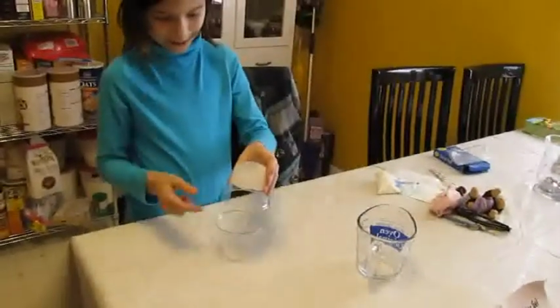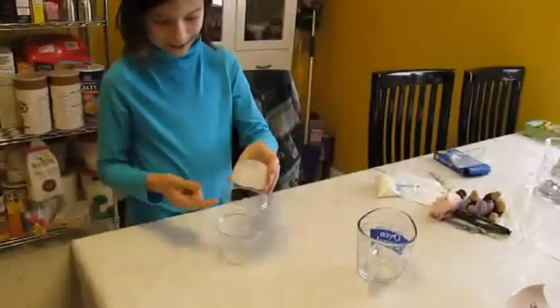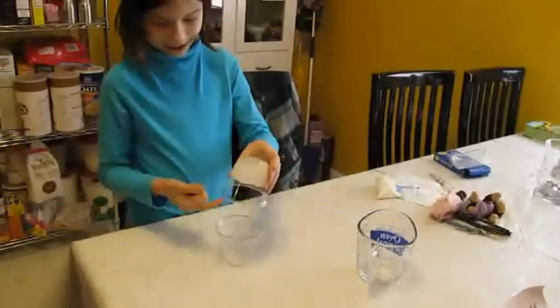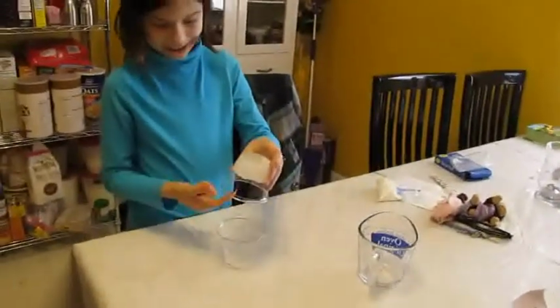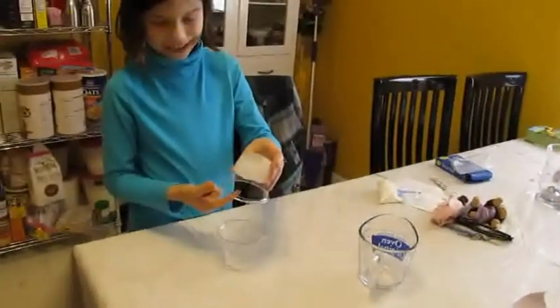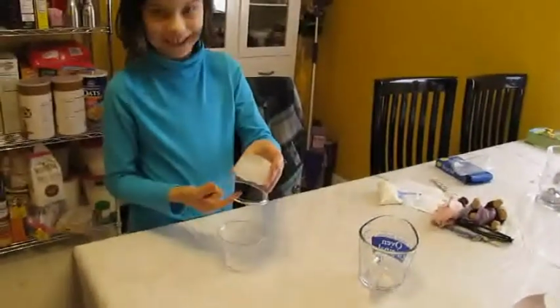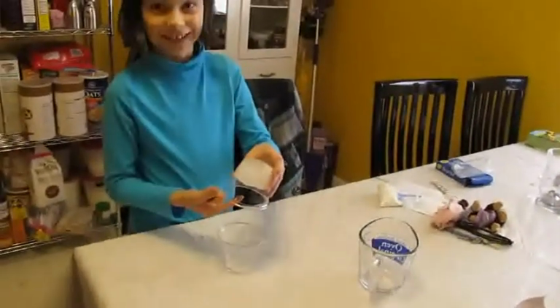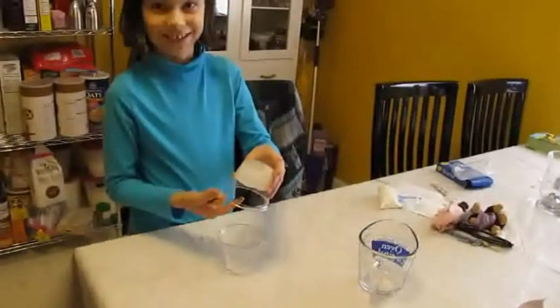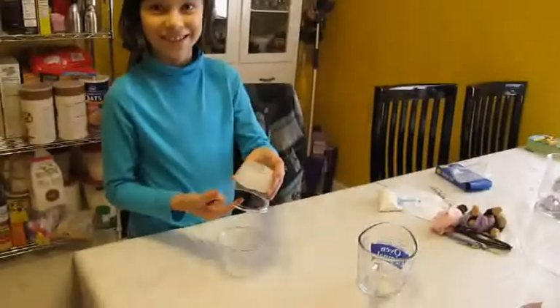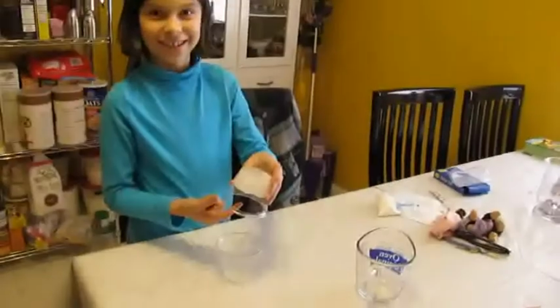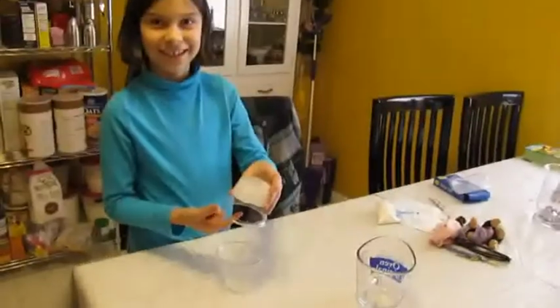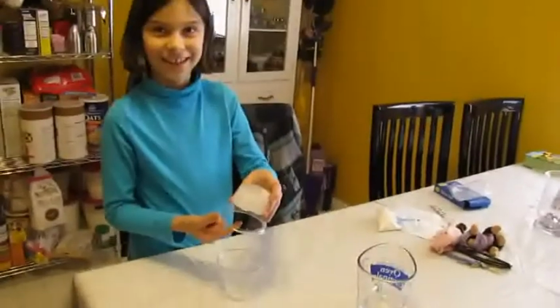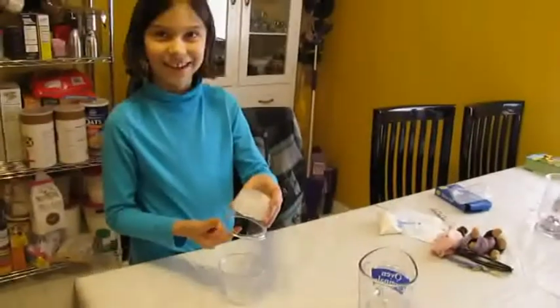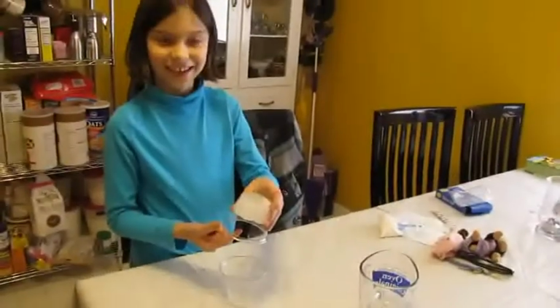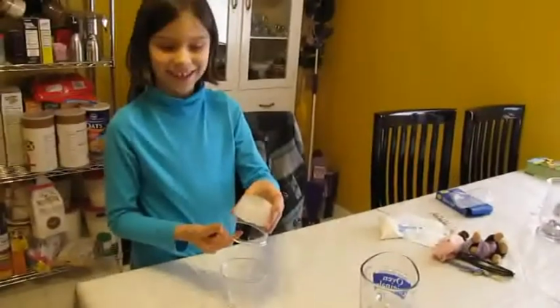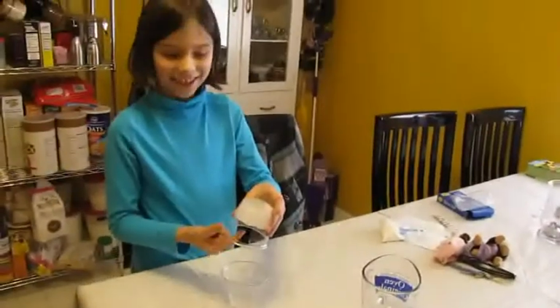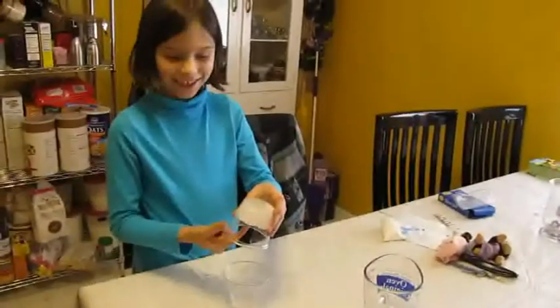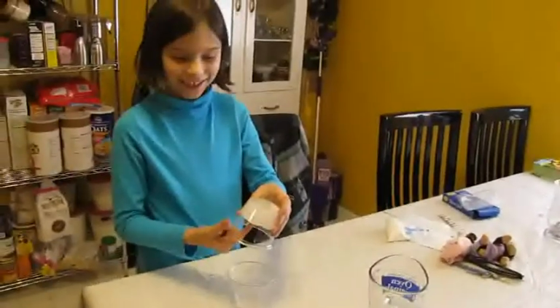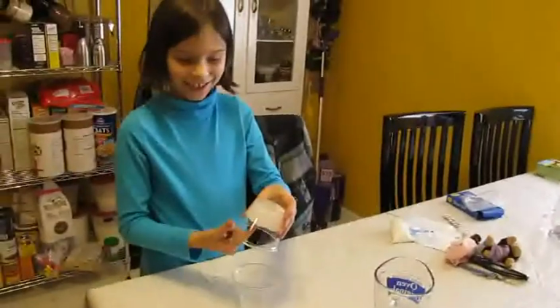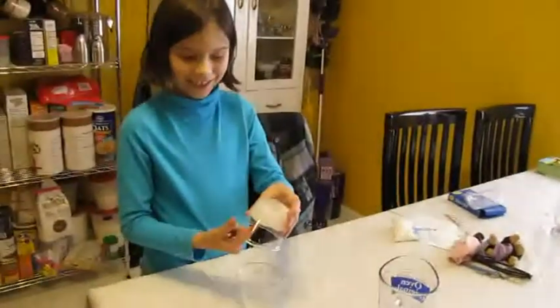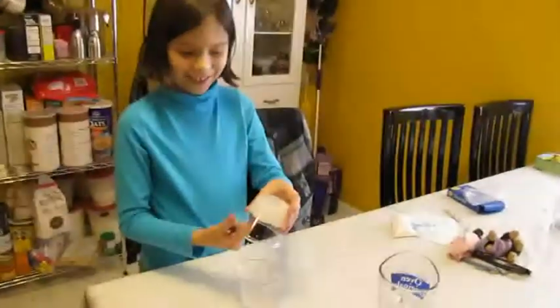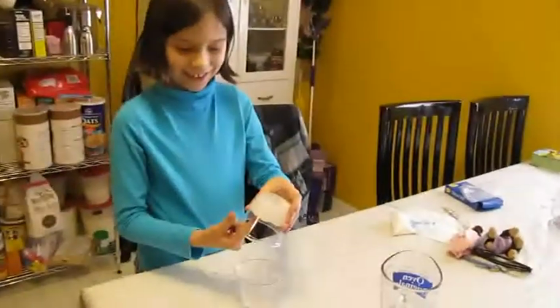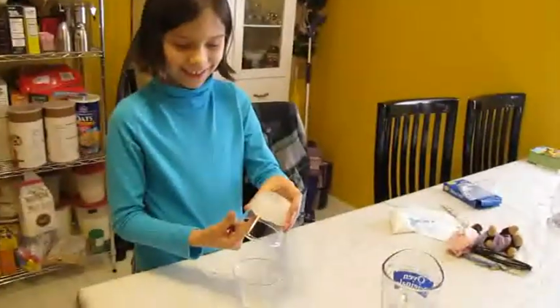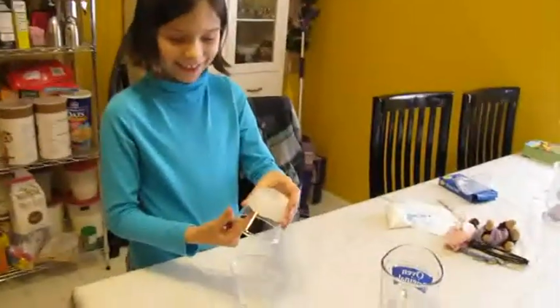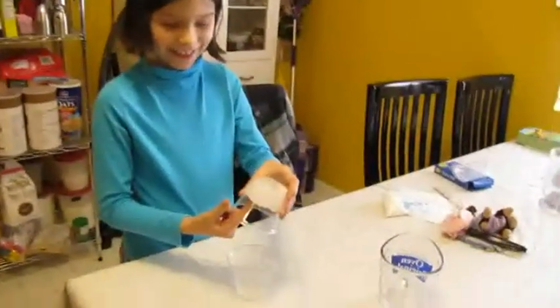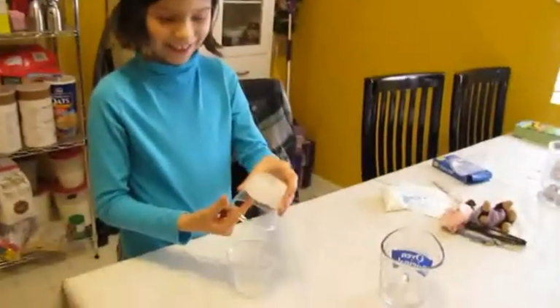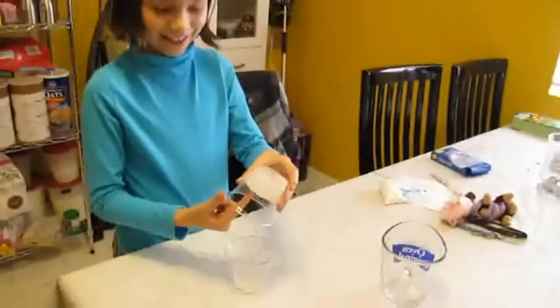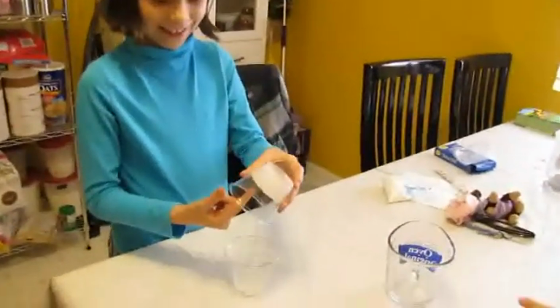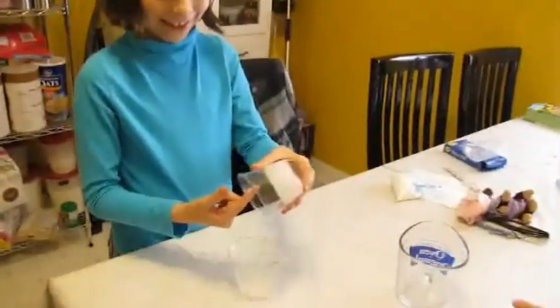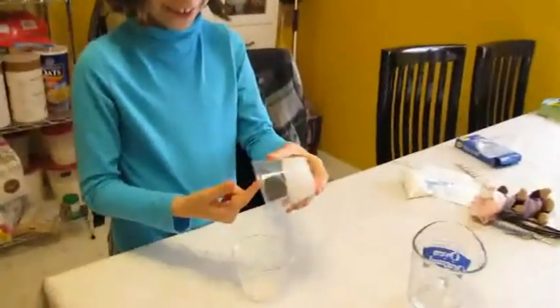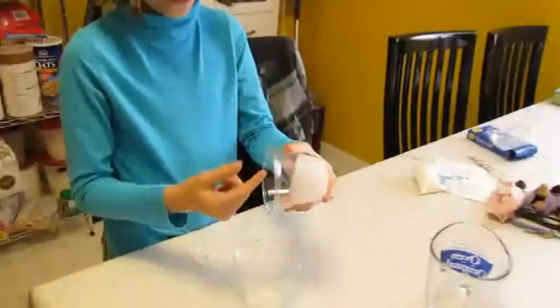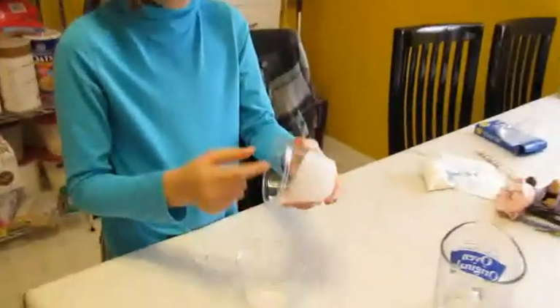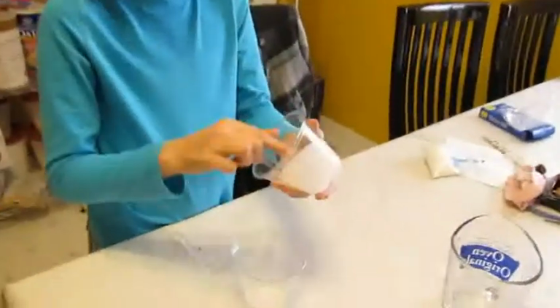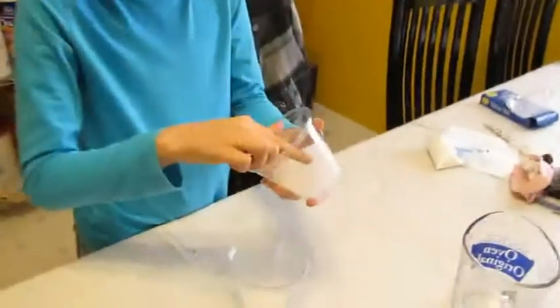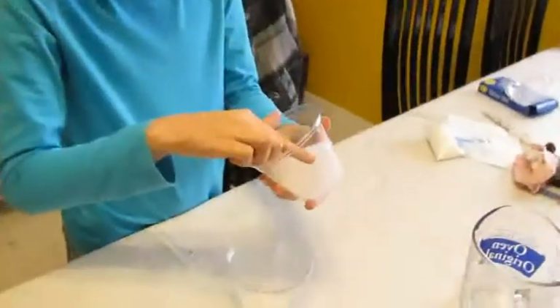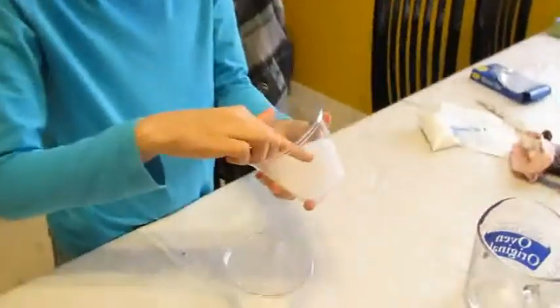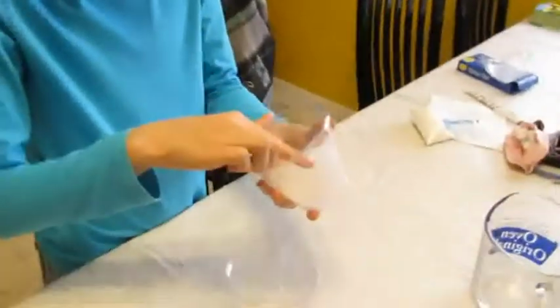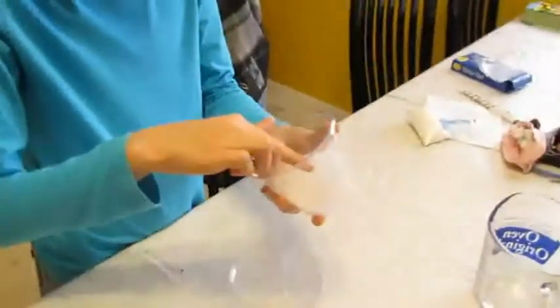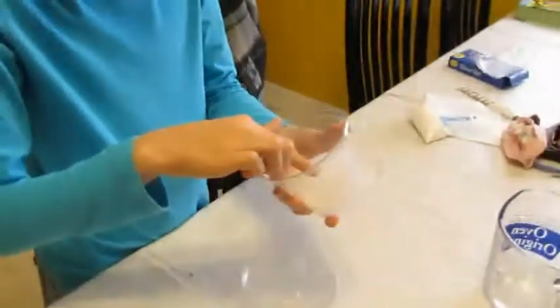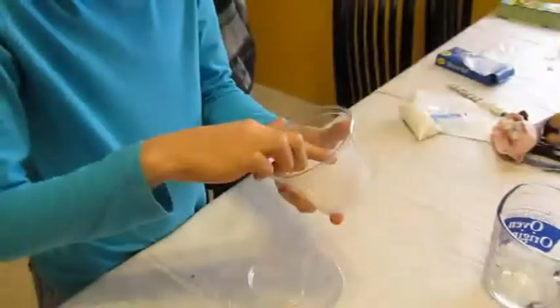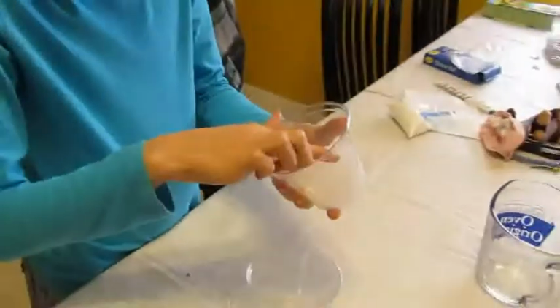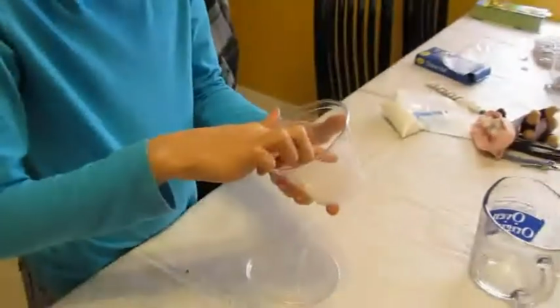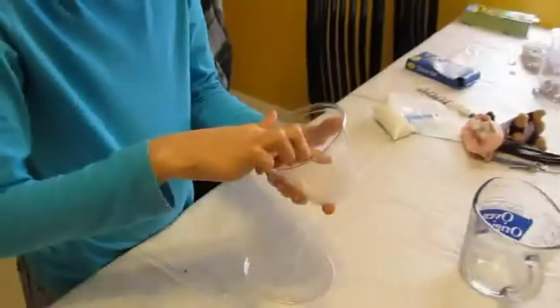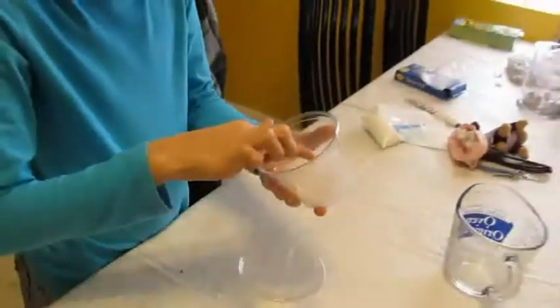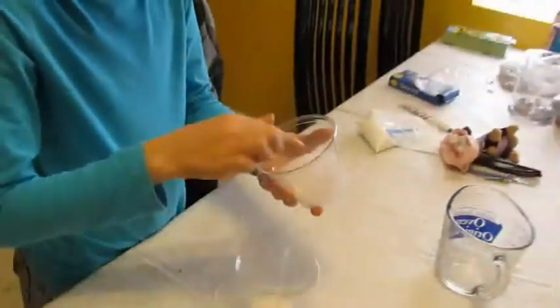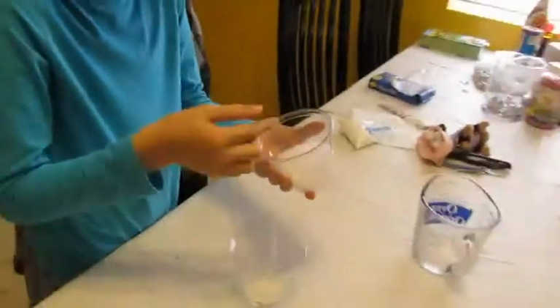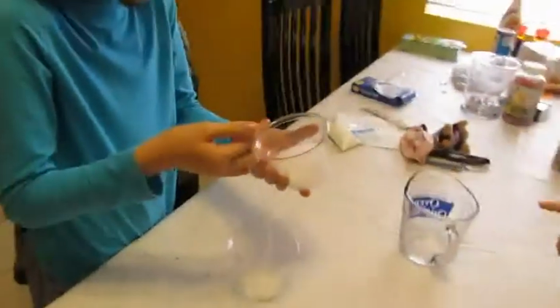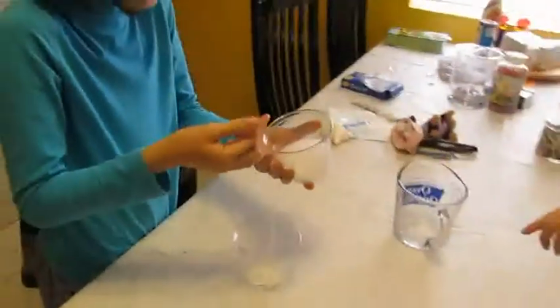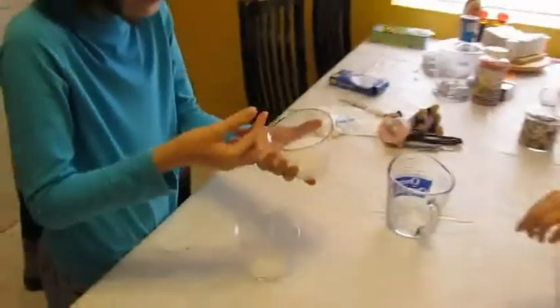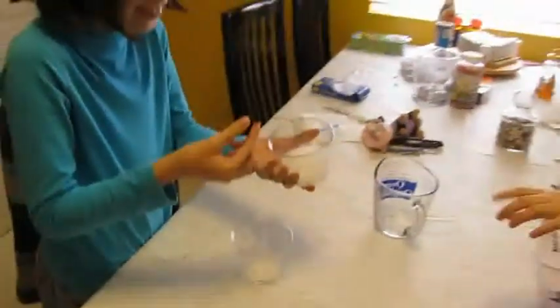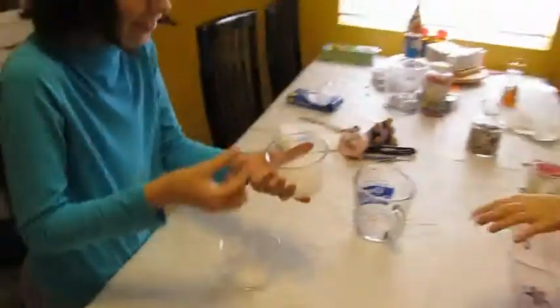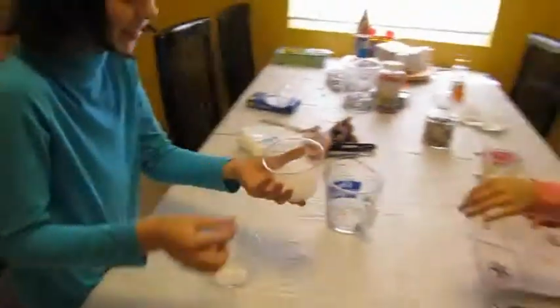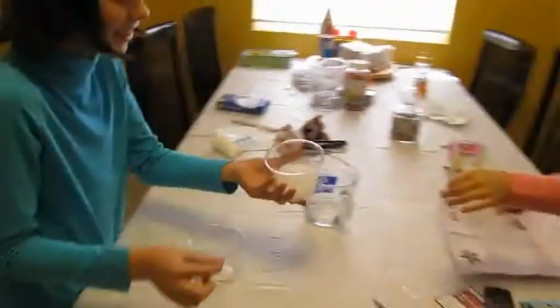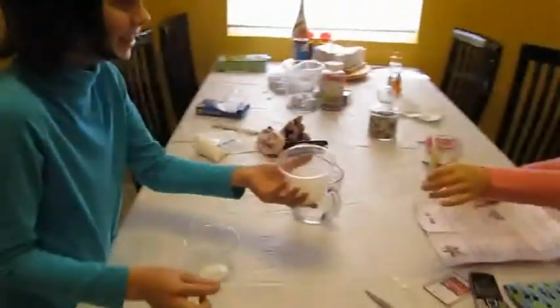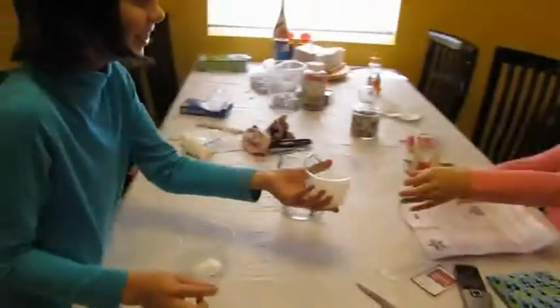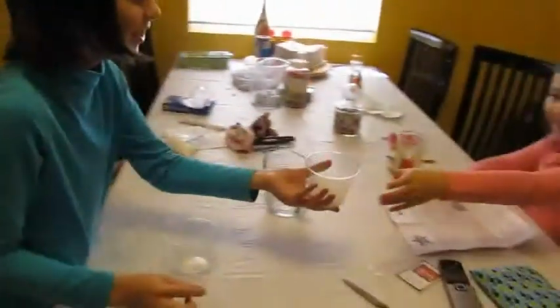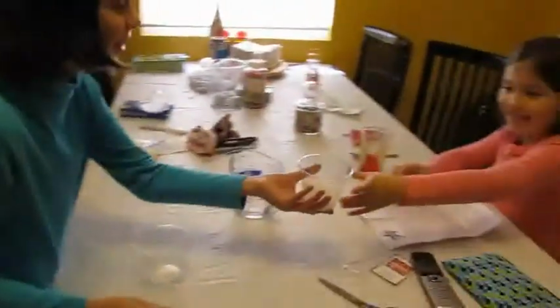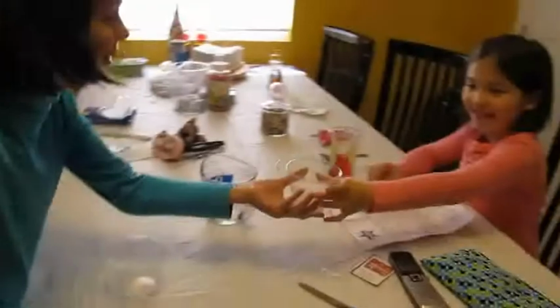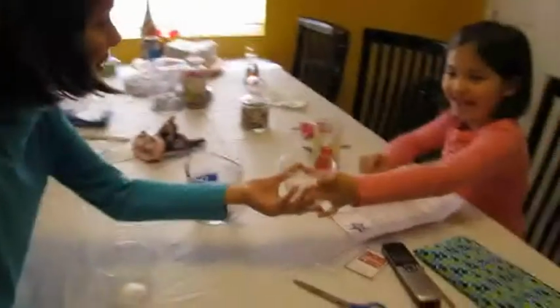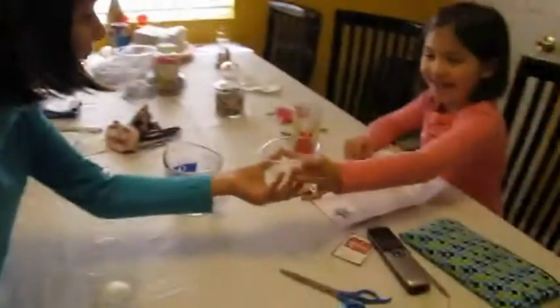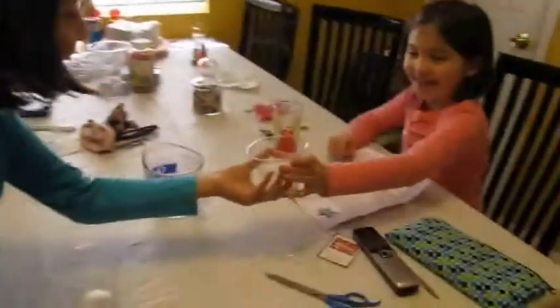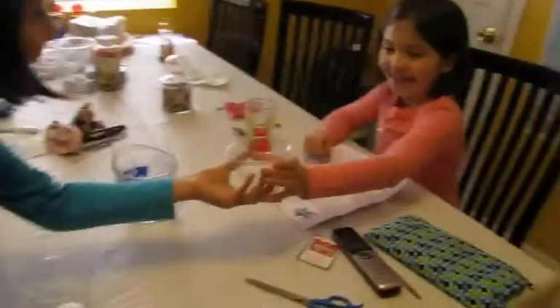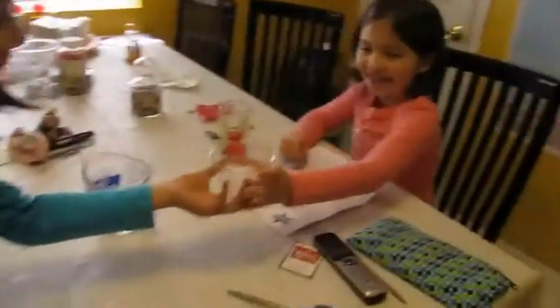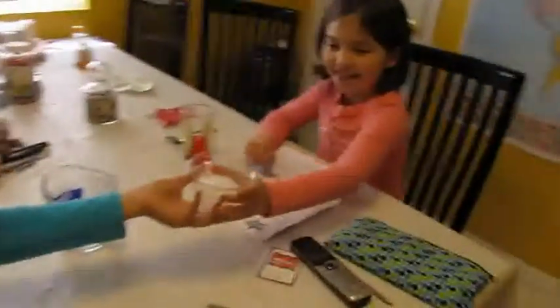Children ask if they can touch the gel. Someone says 'Give it to me.' It feels gooey — the children react with excitement.